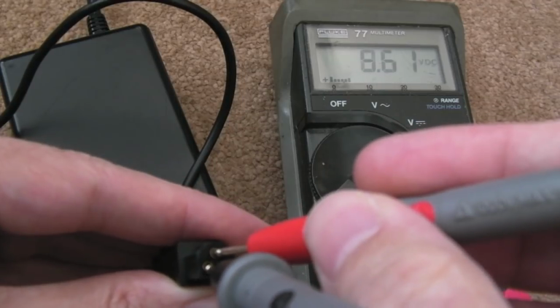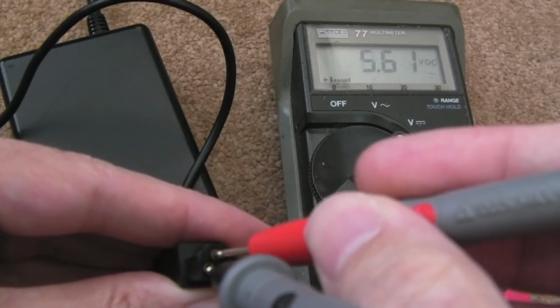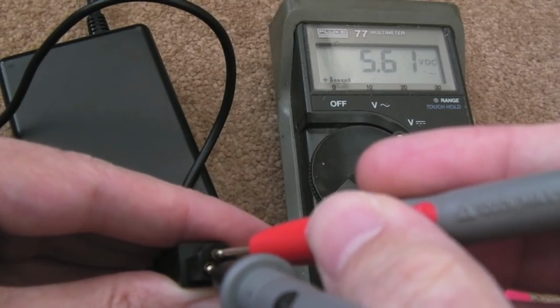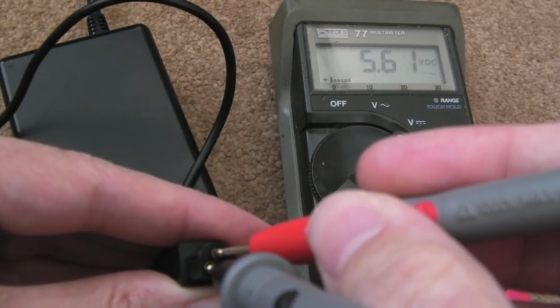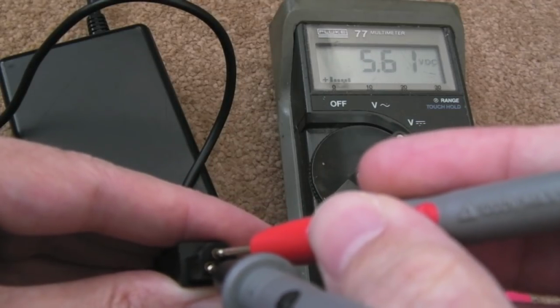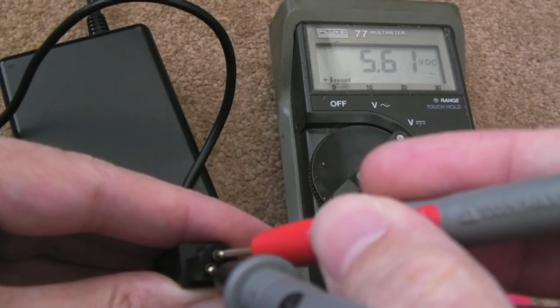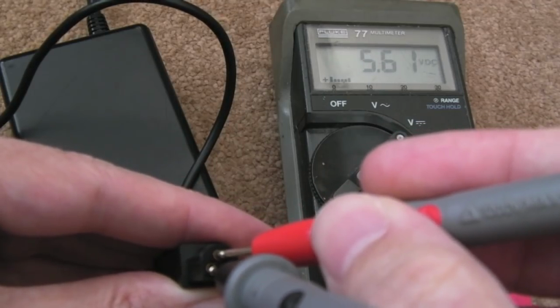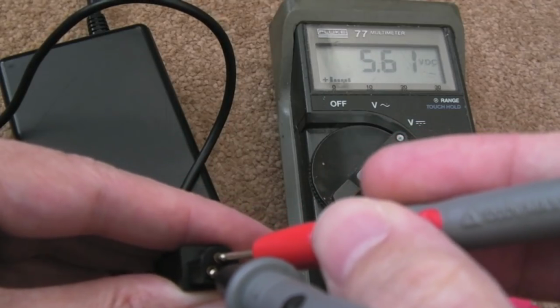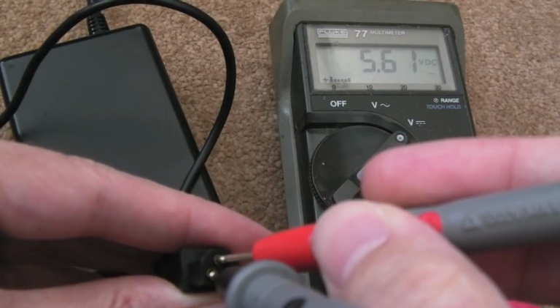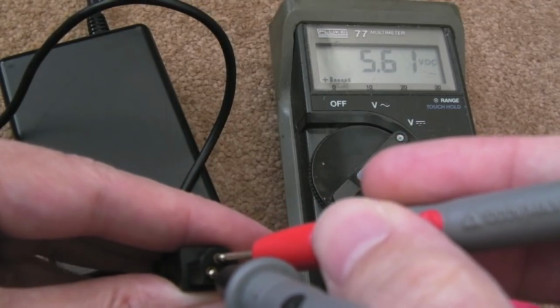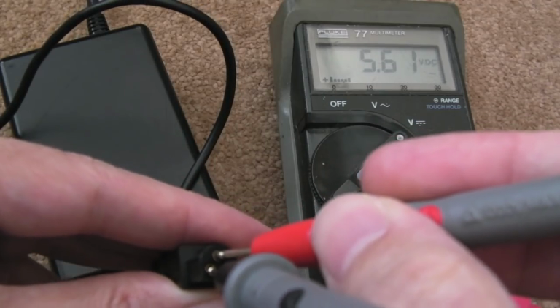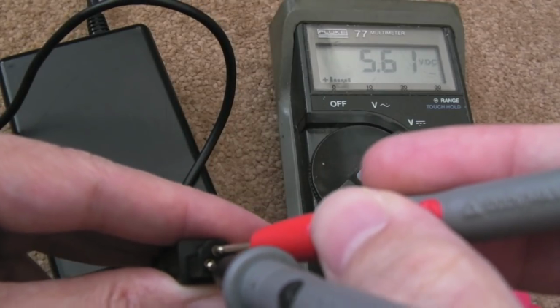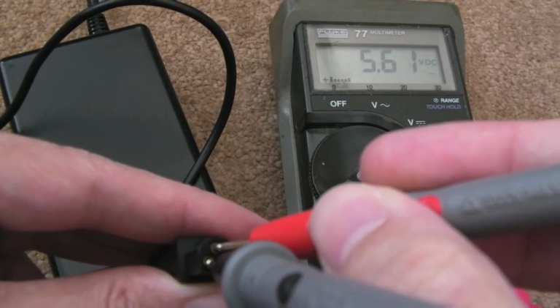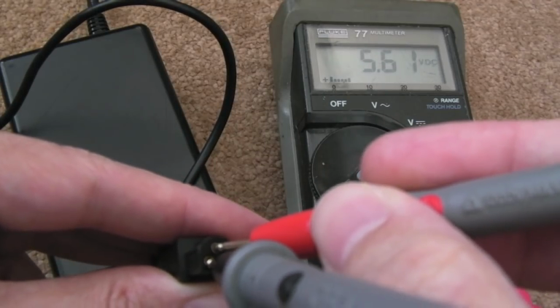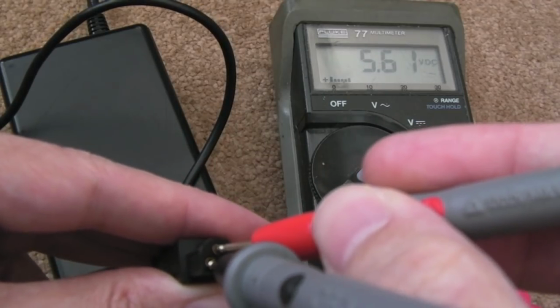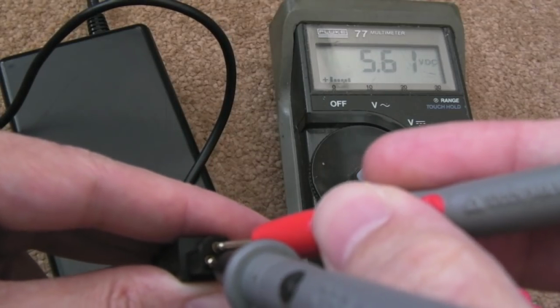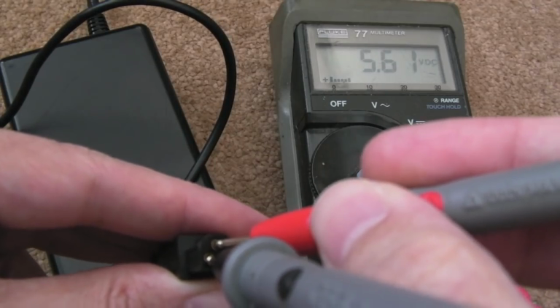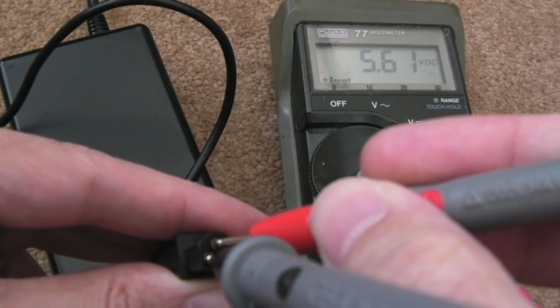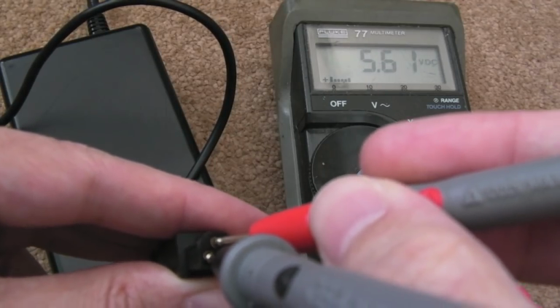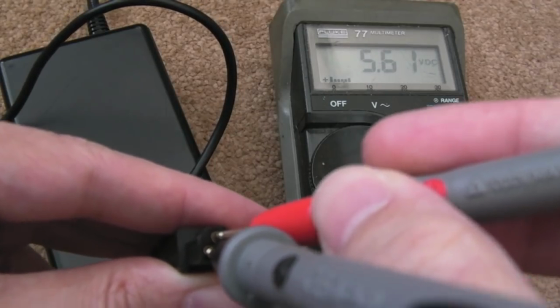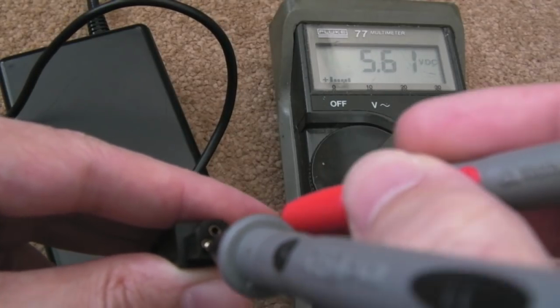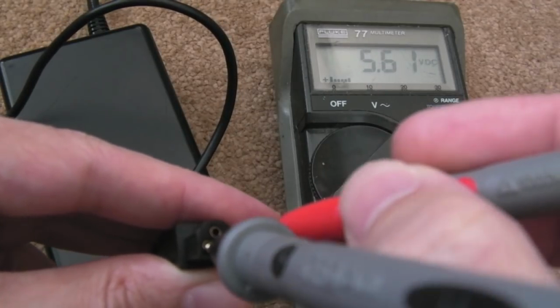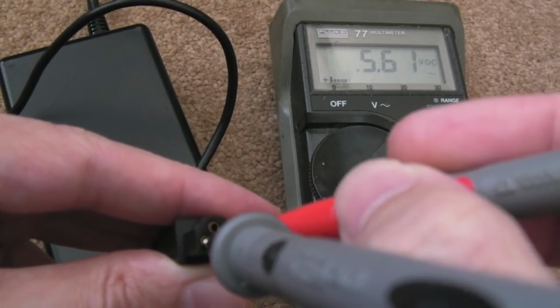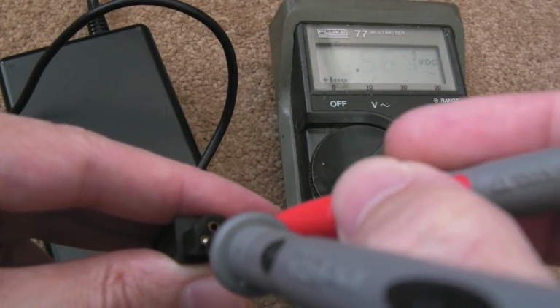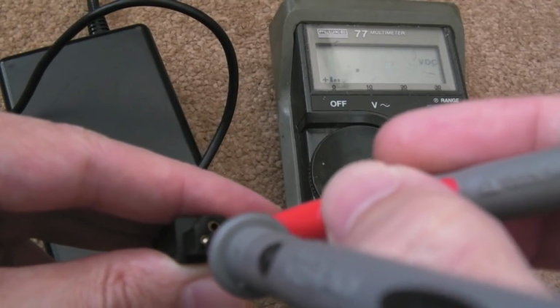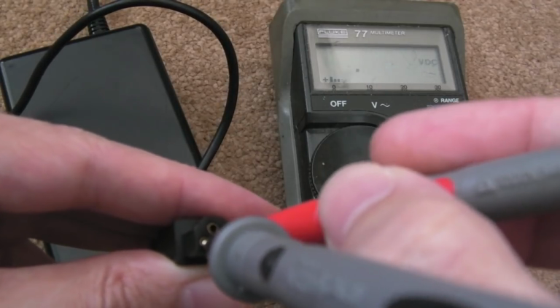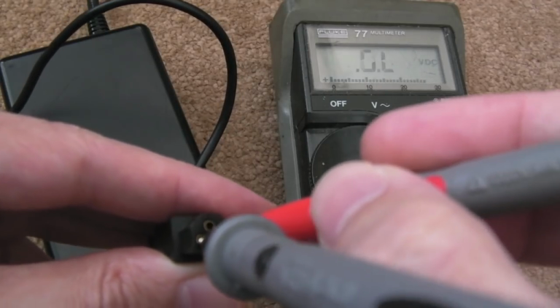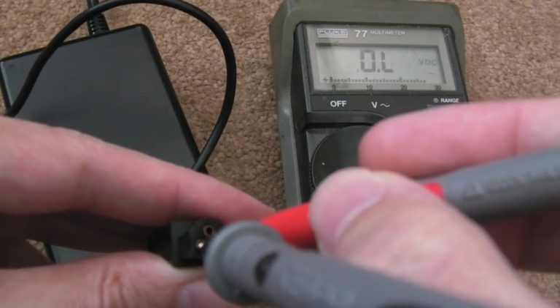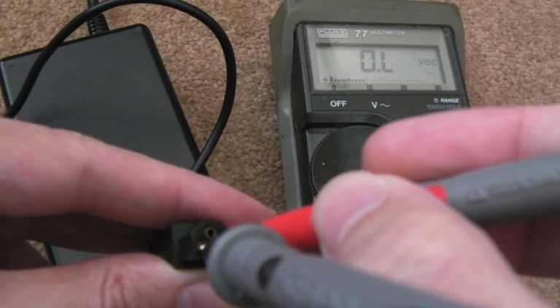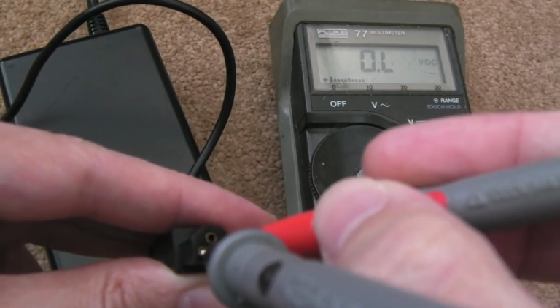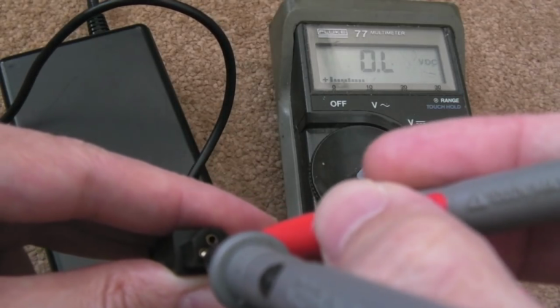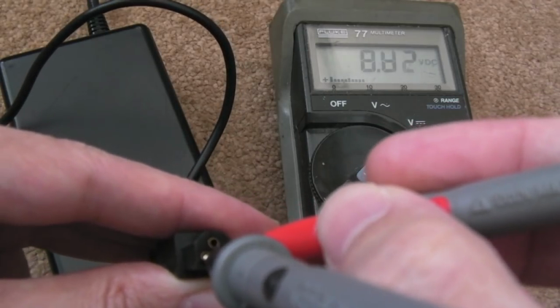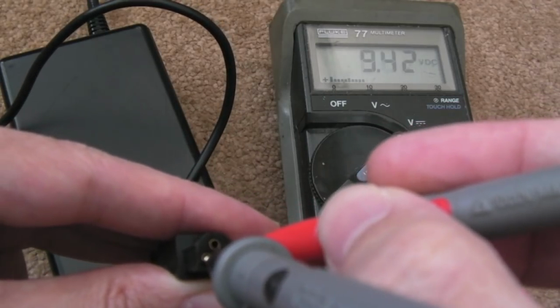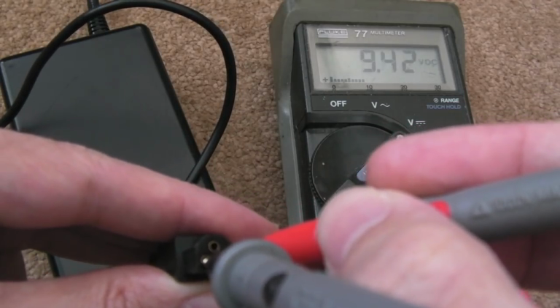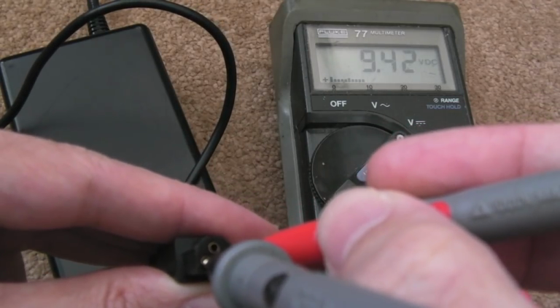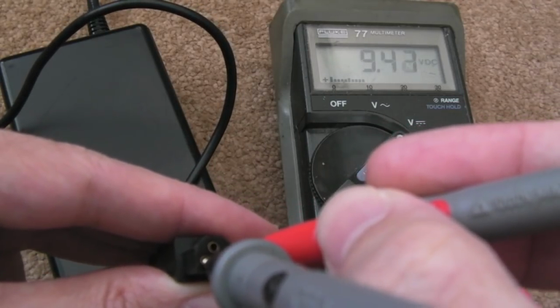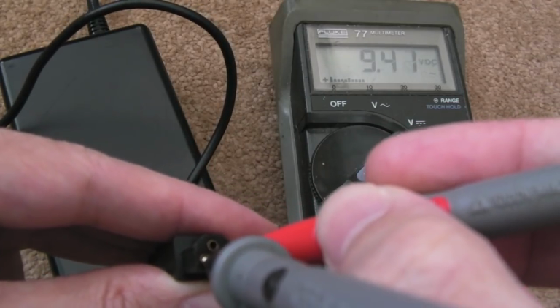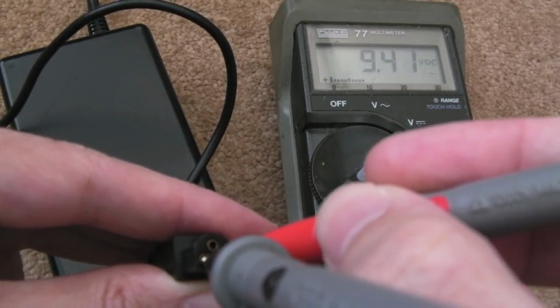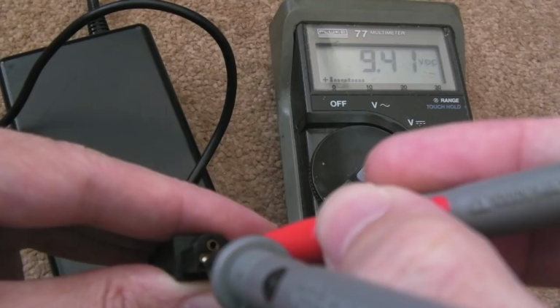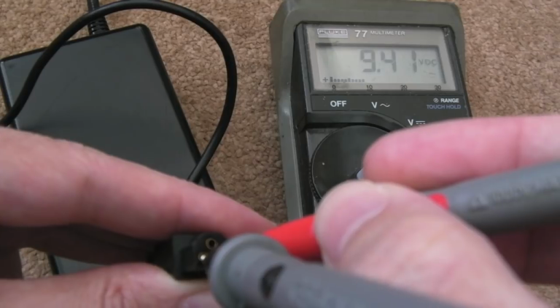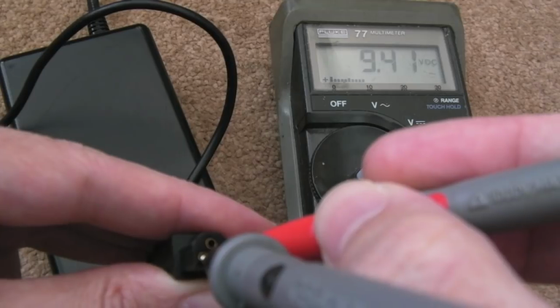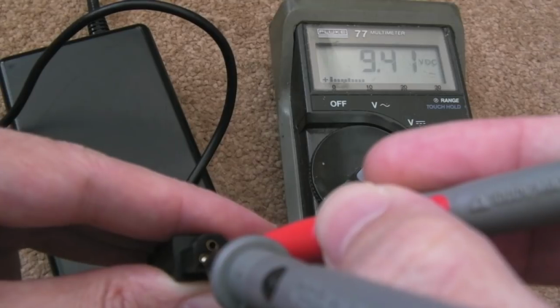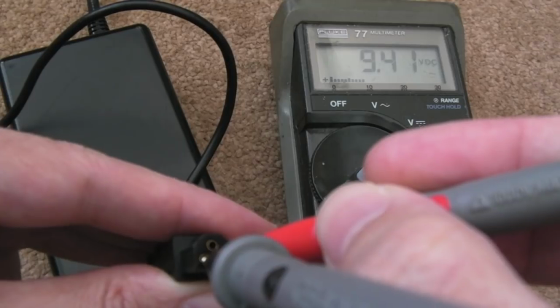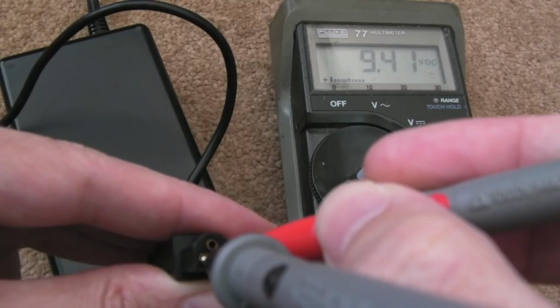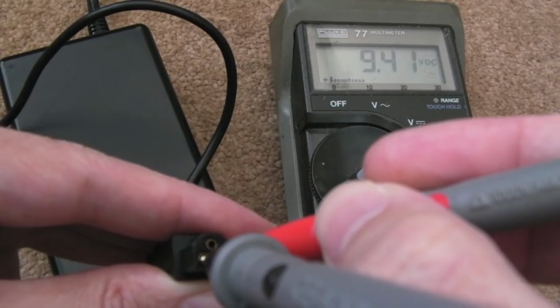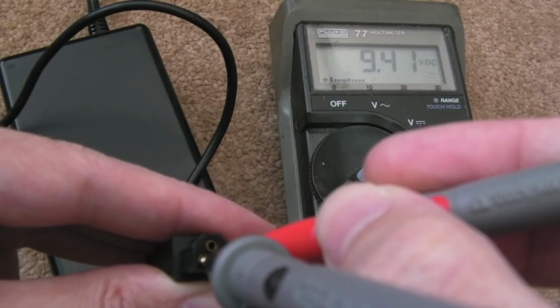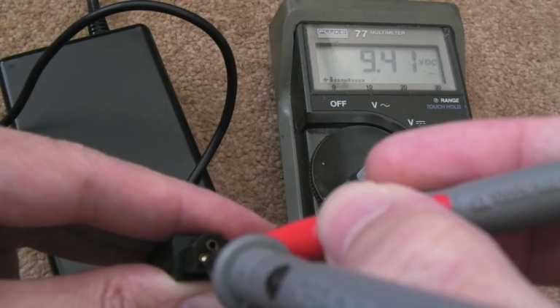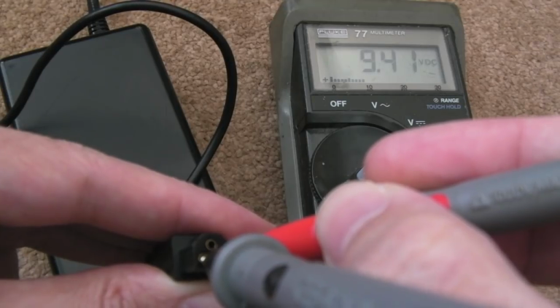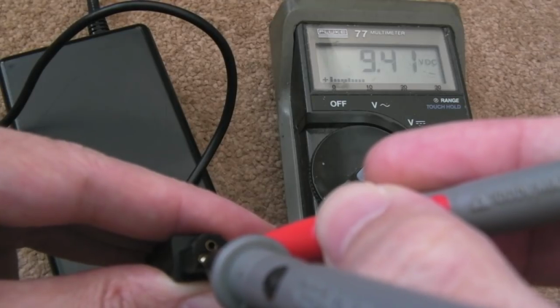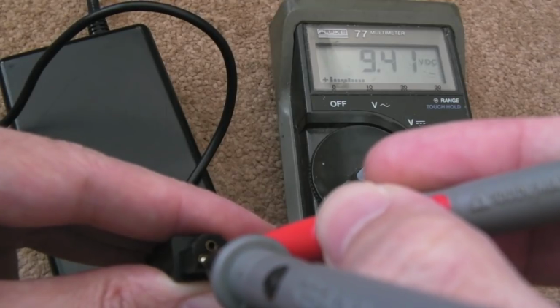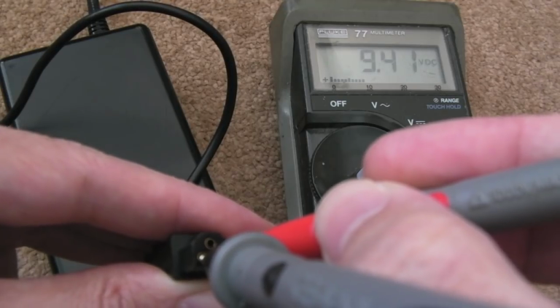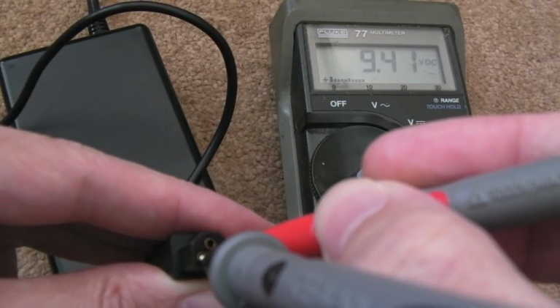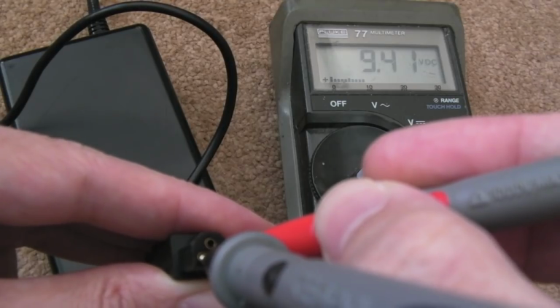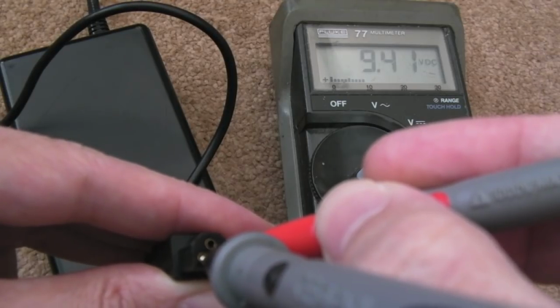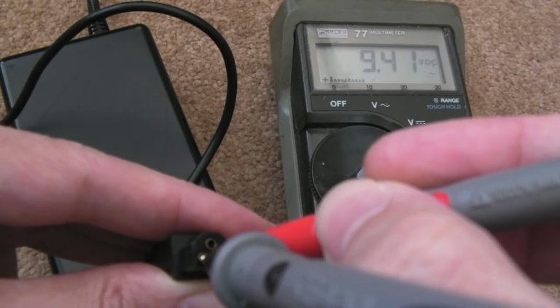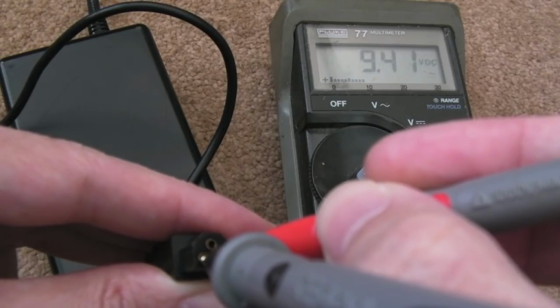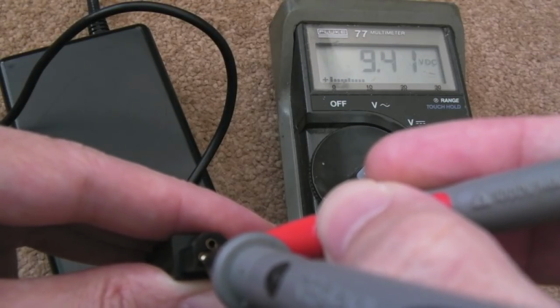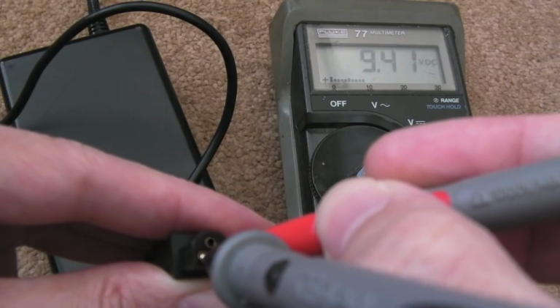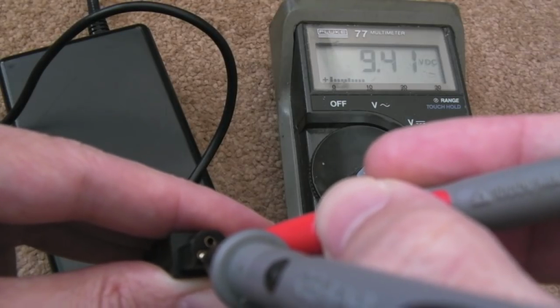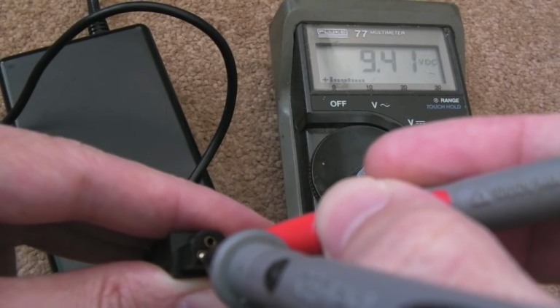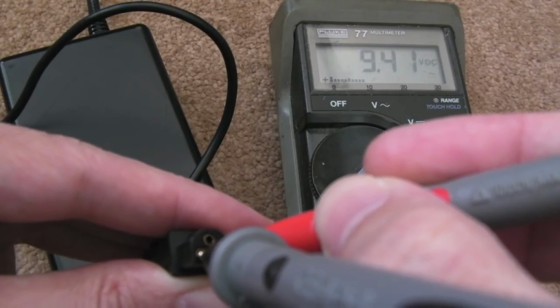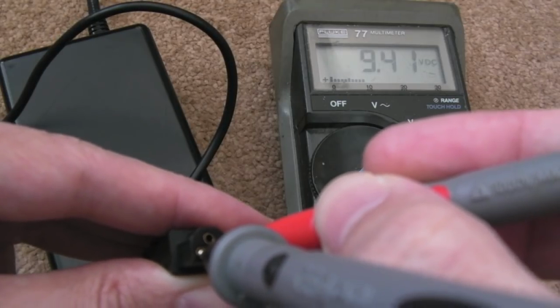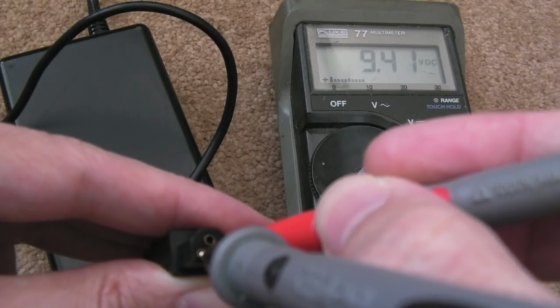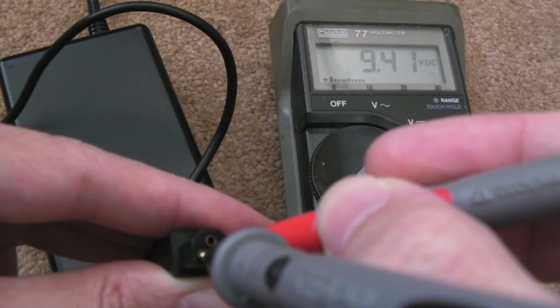We've got 5.61 volts on the 5 volt rail and 9.4 volts on the 10 volt rail — so those are approximately correct.